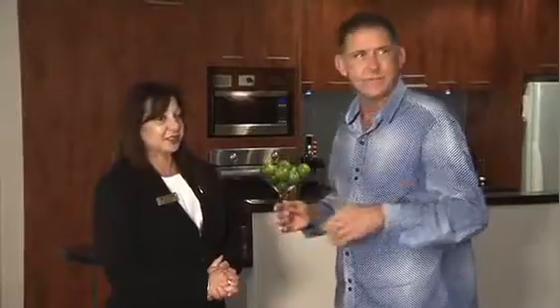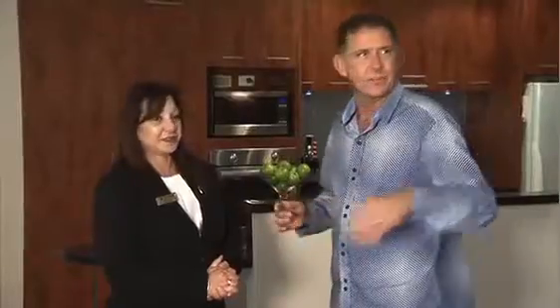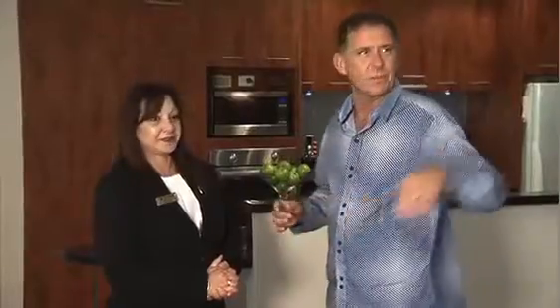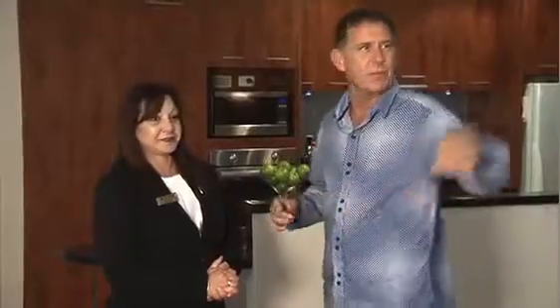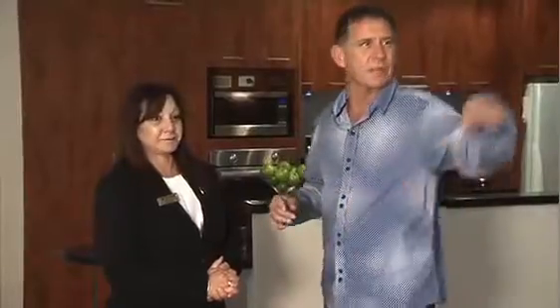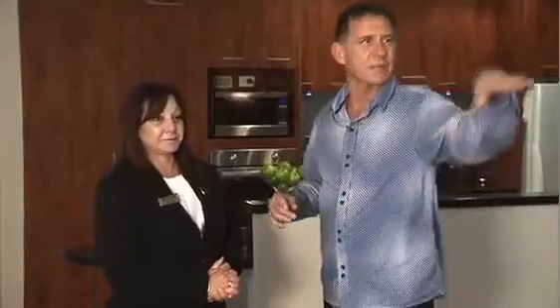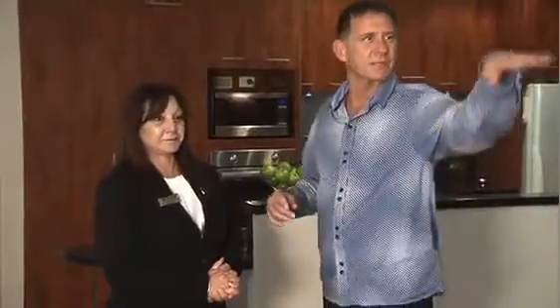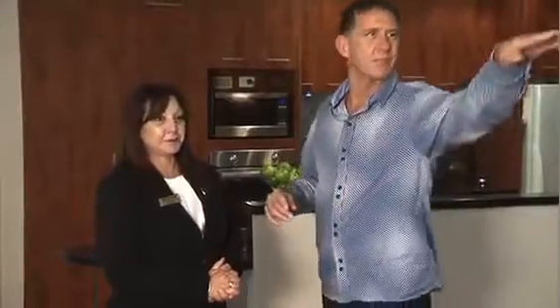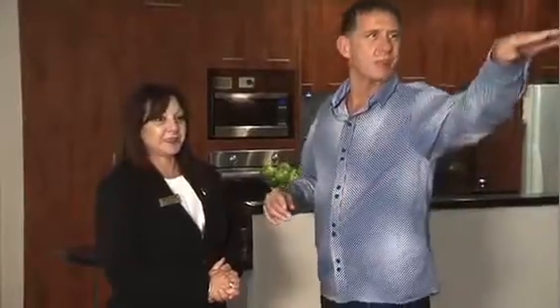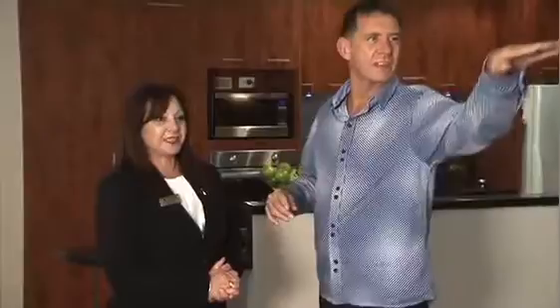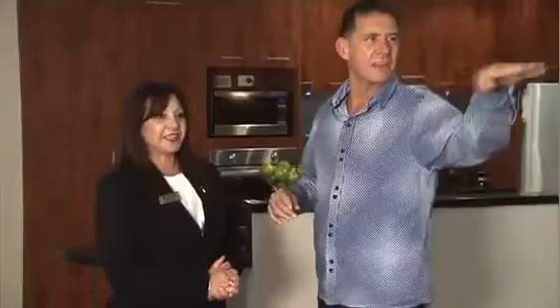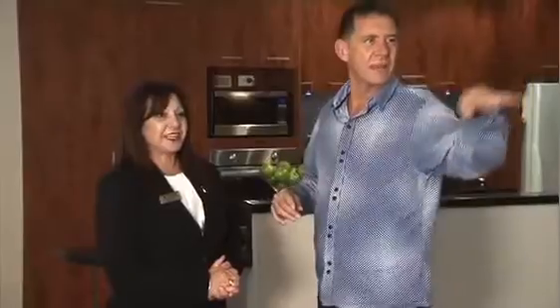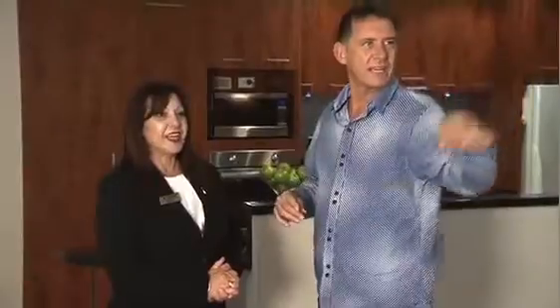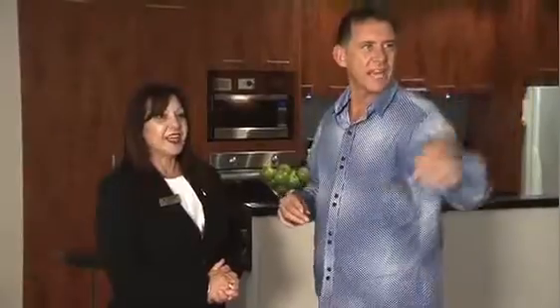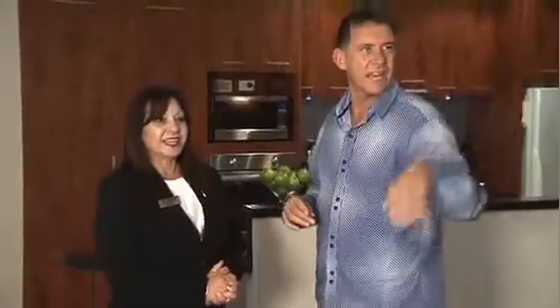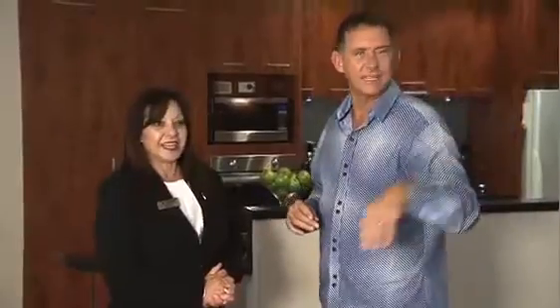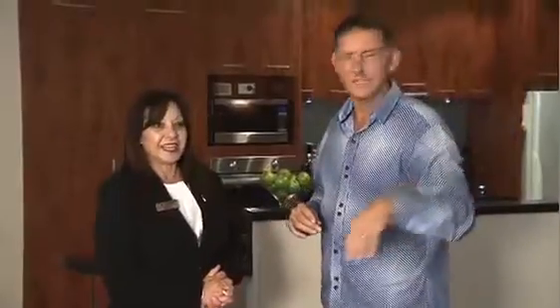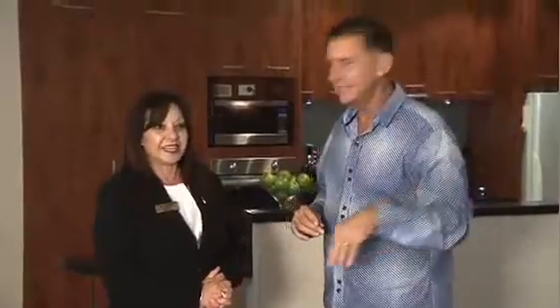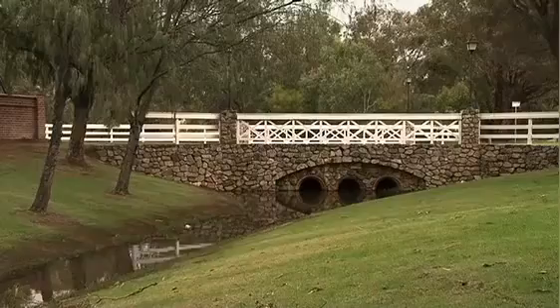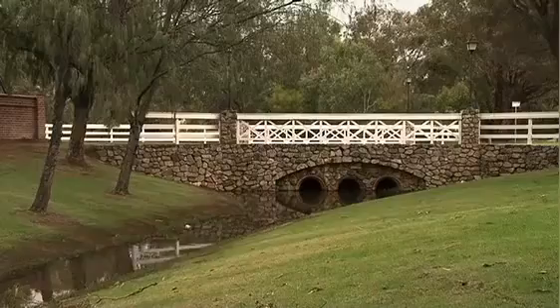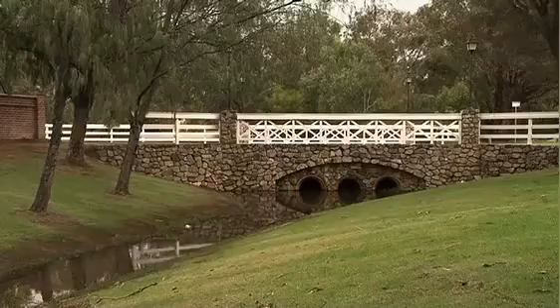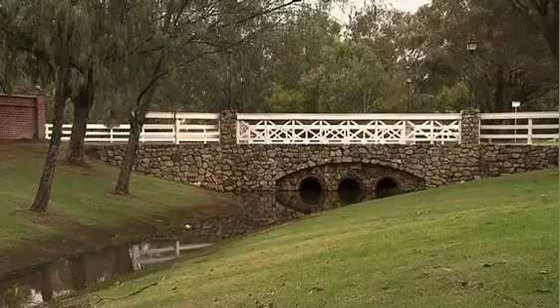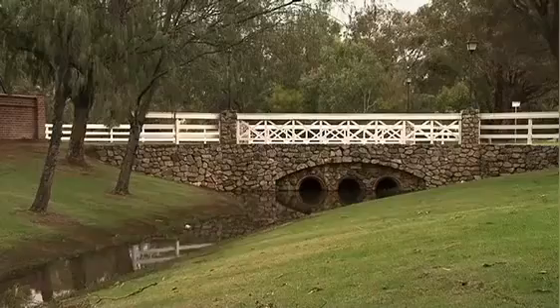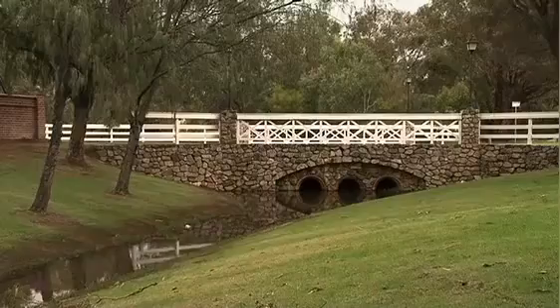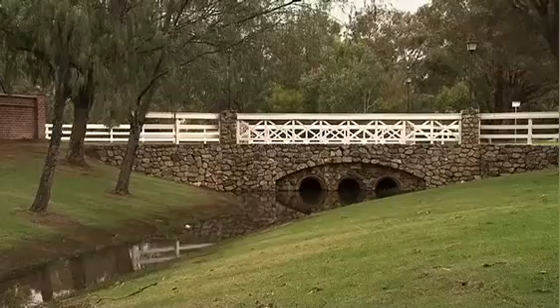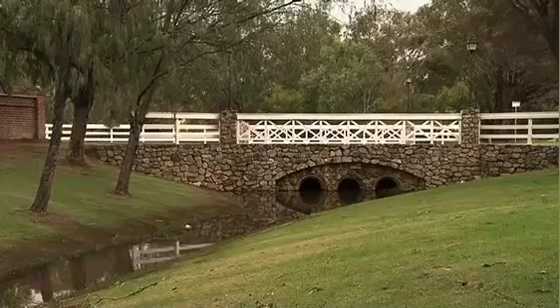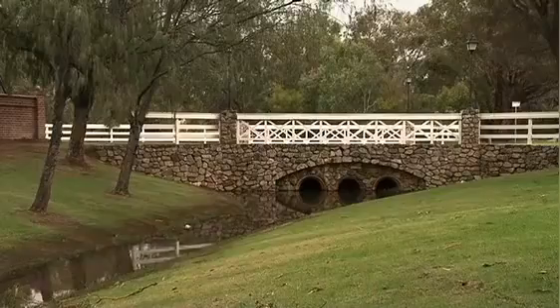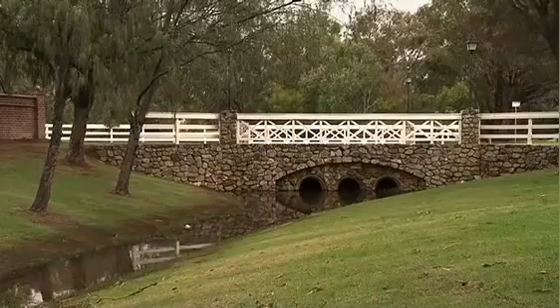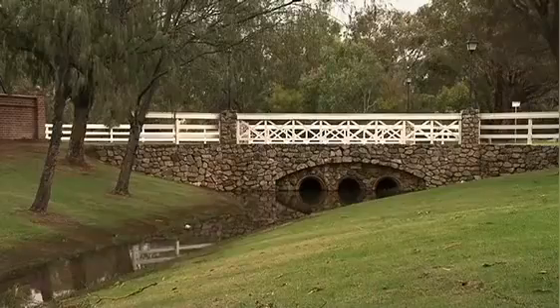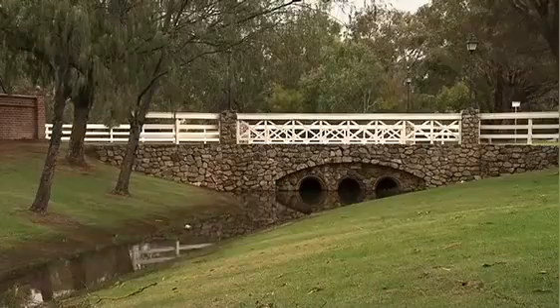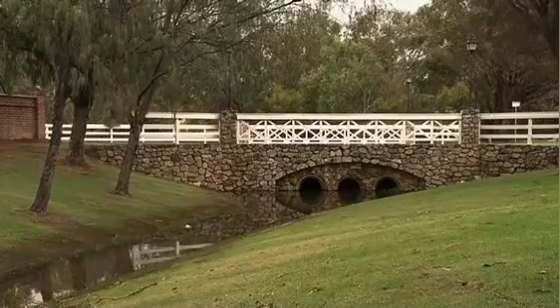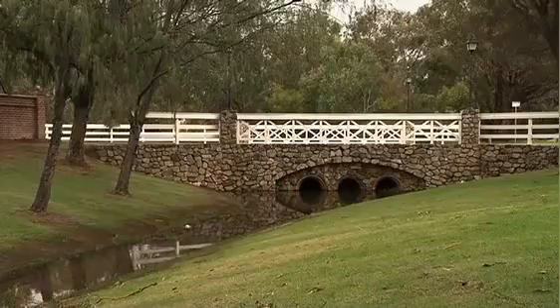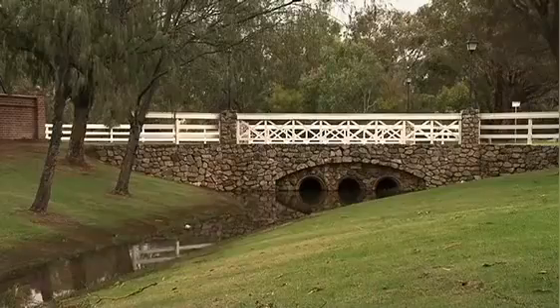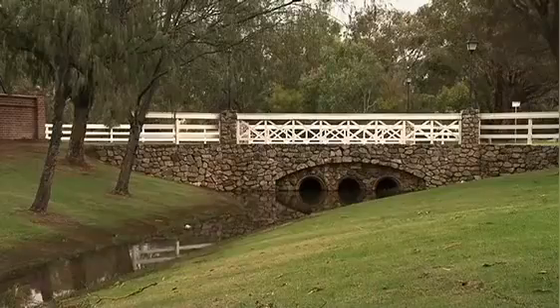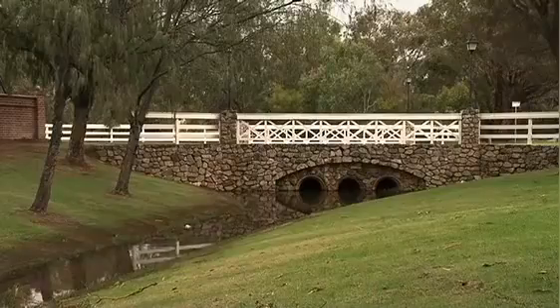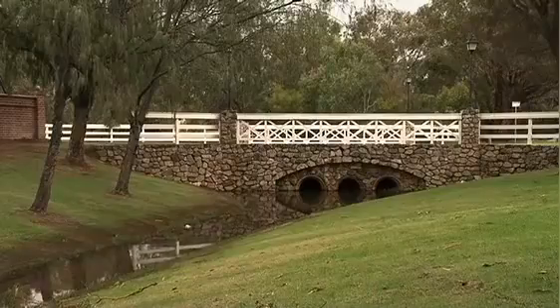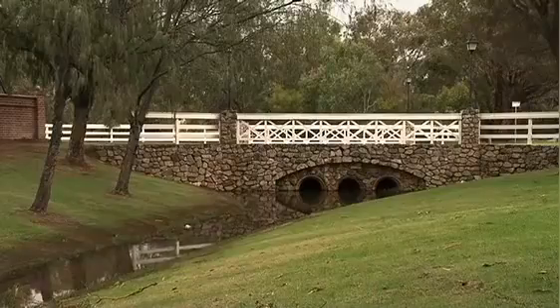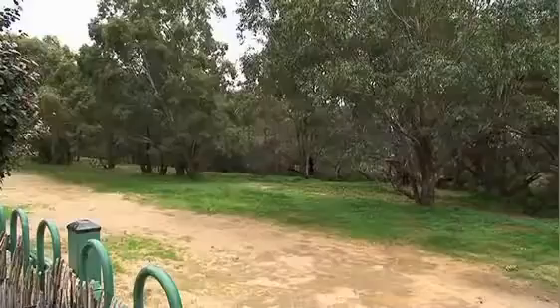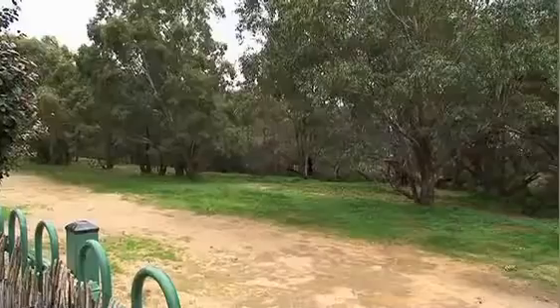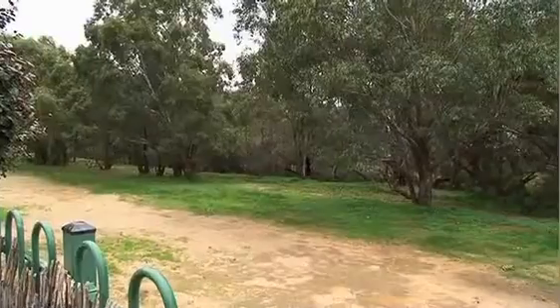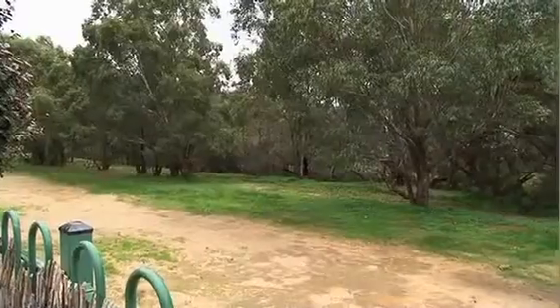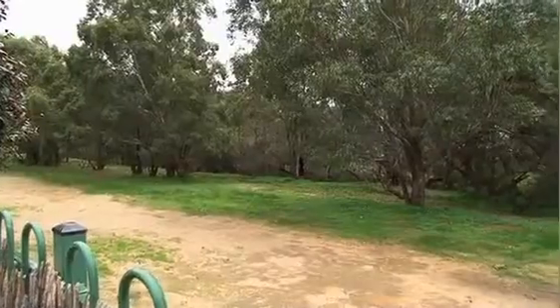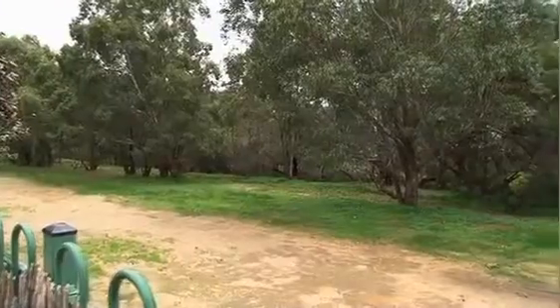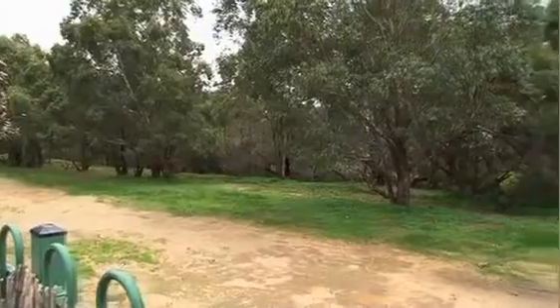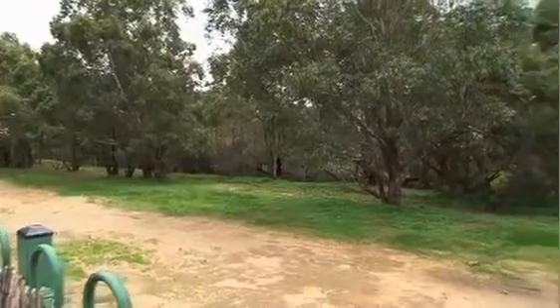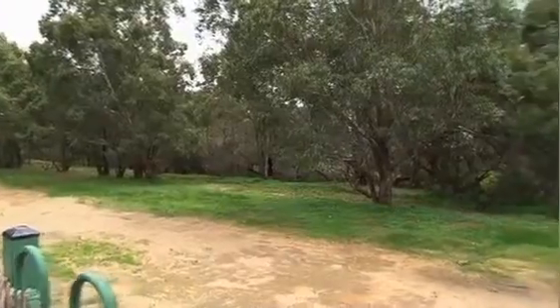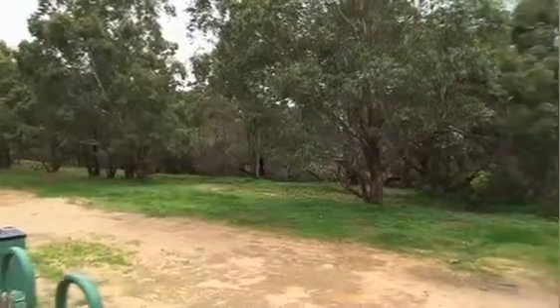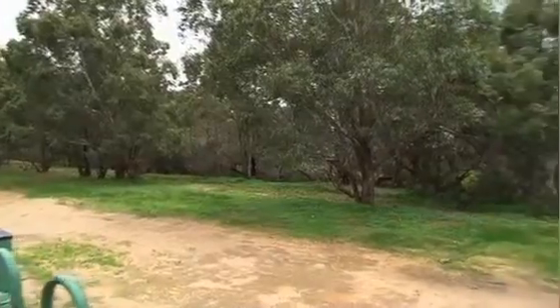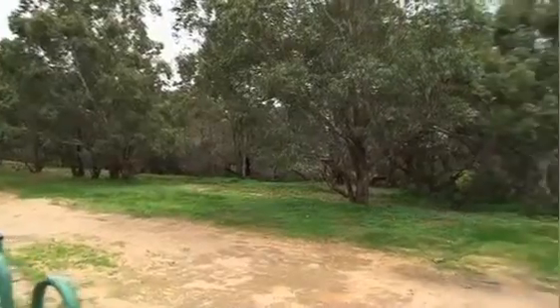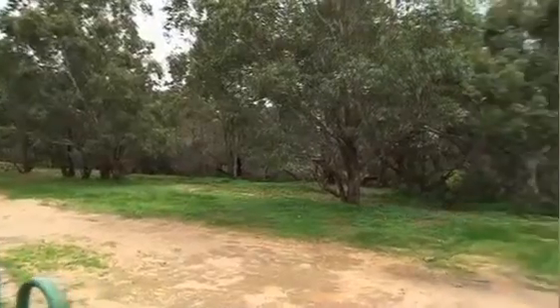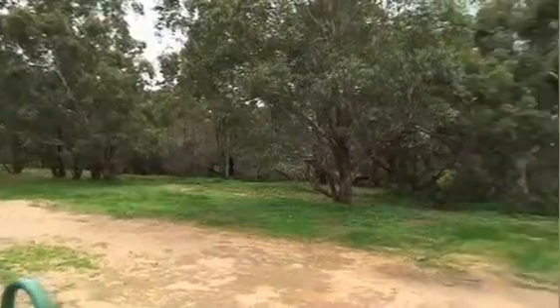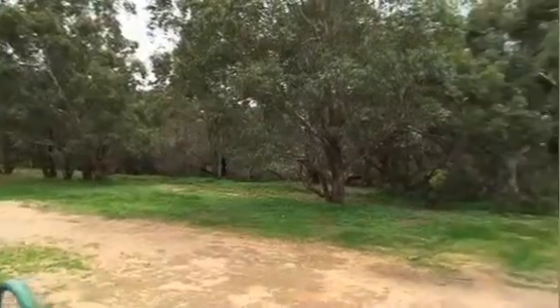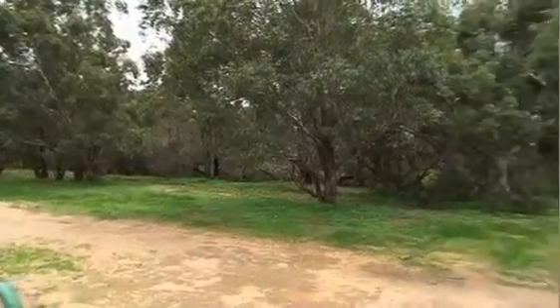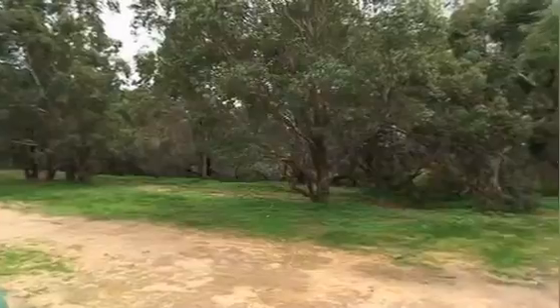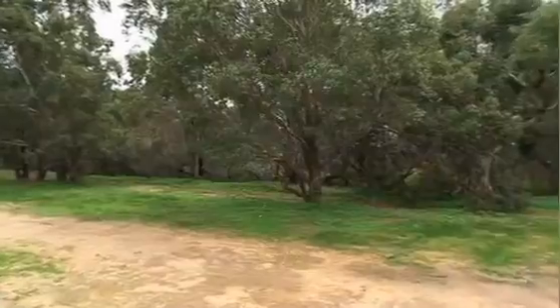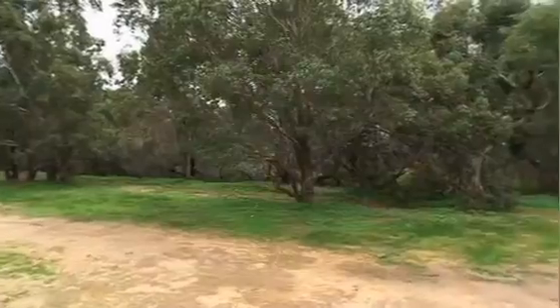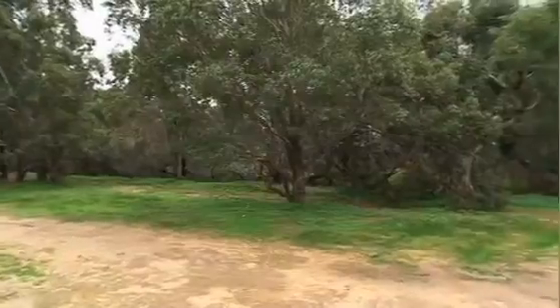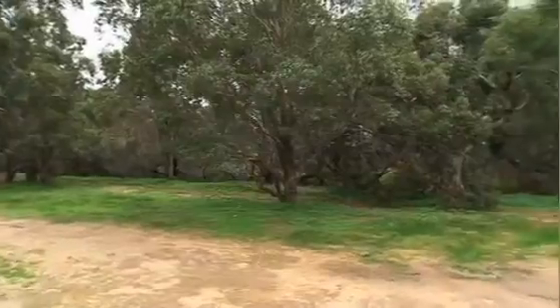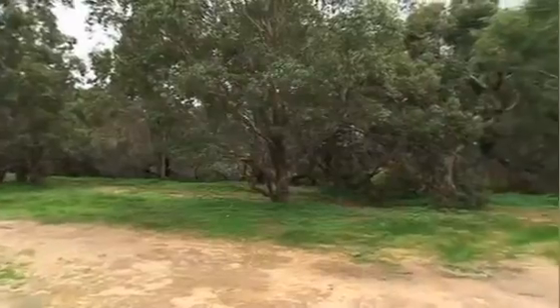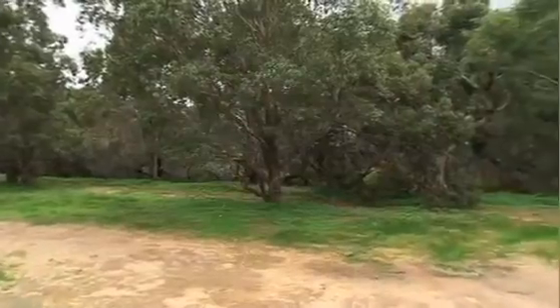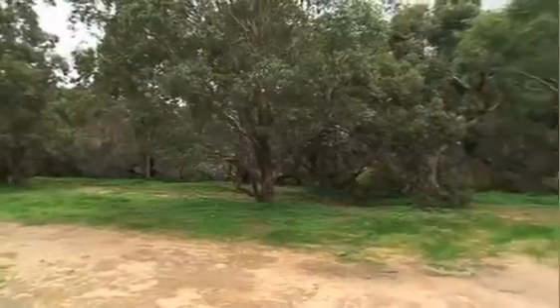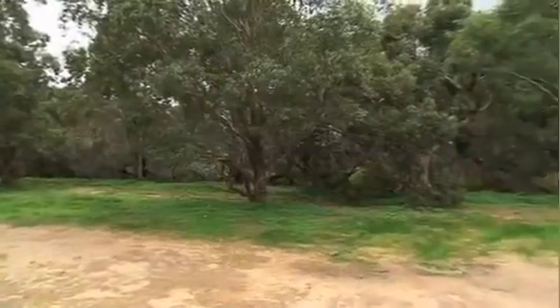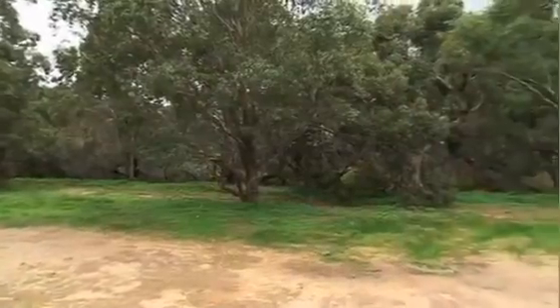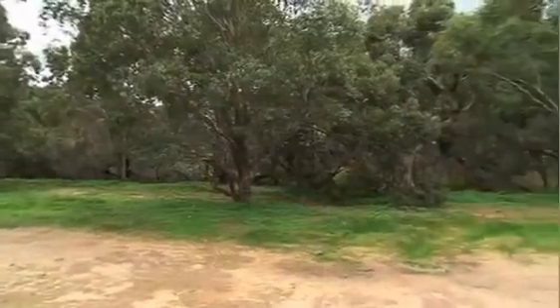It's even got a babbling brook out in the back. So you've got no one behind you, you've got nice greenery to look at. Beautiful.